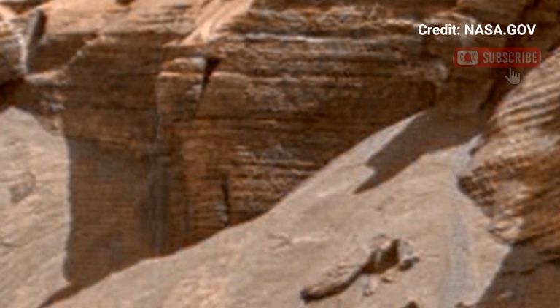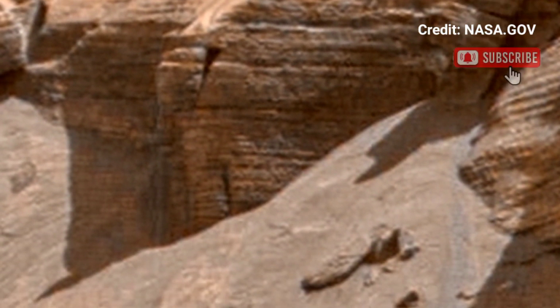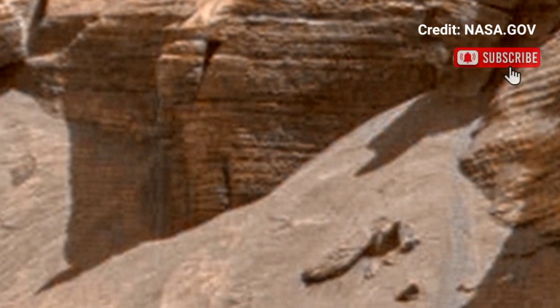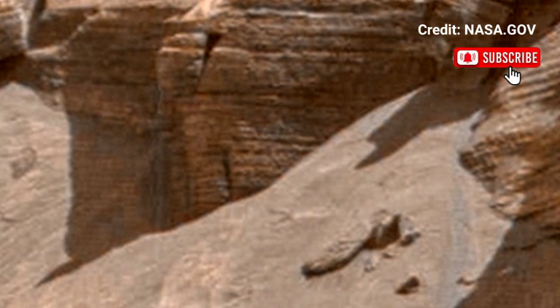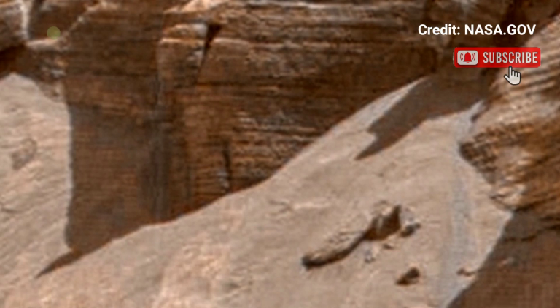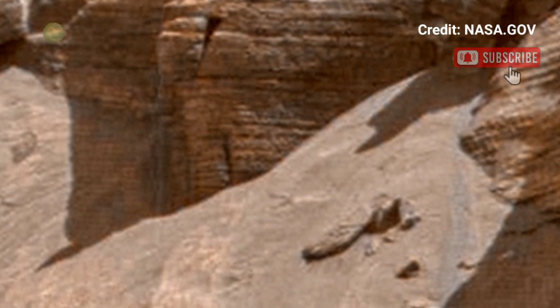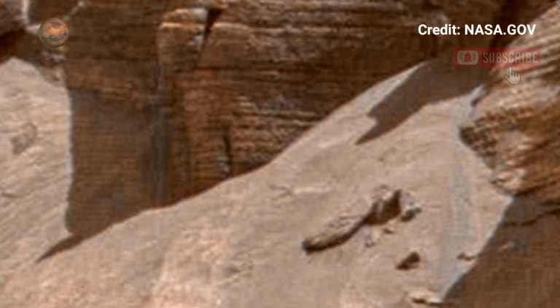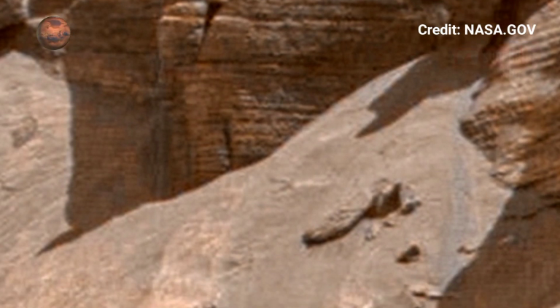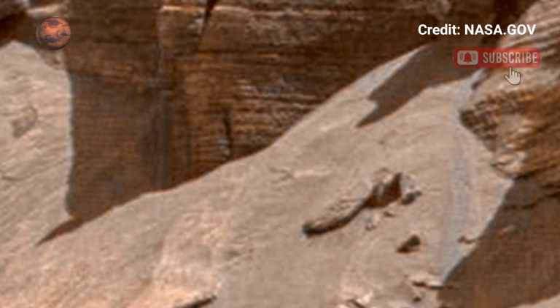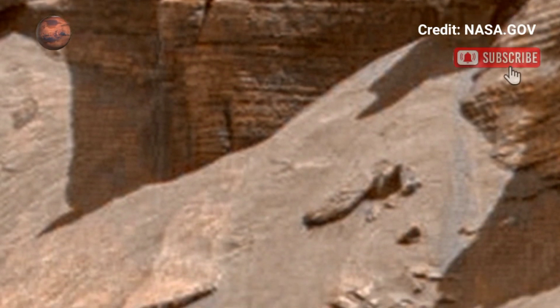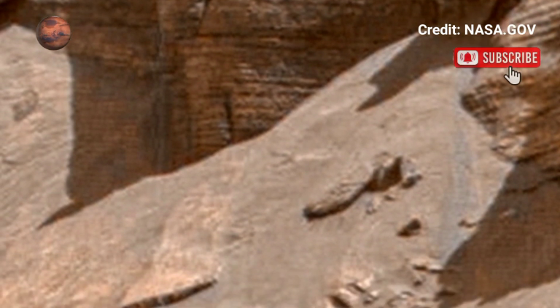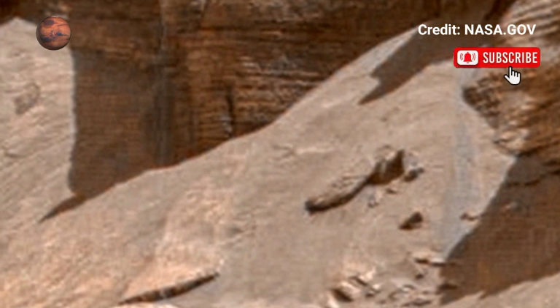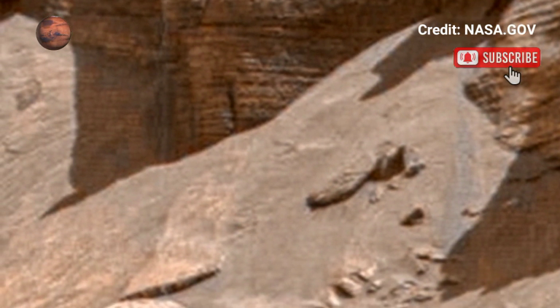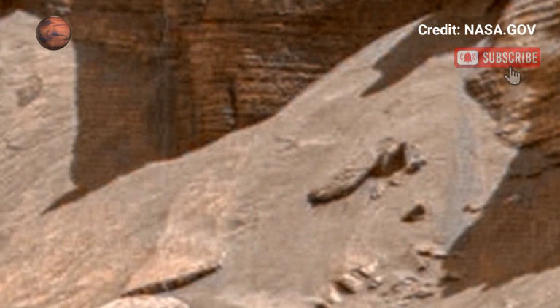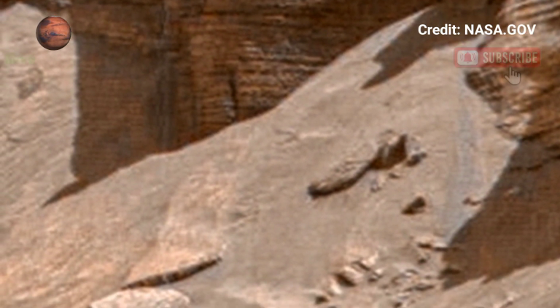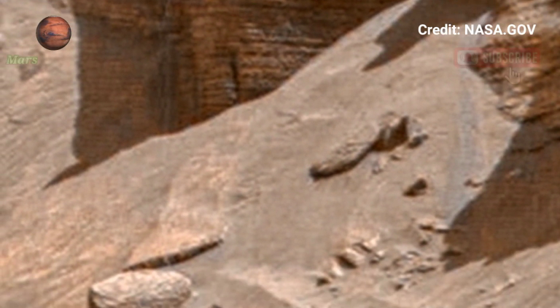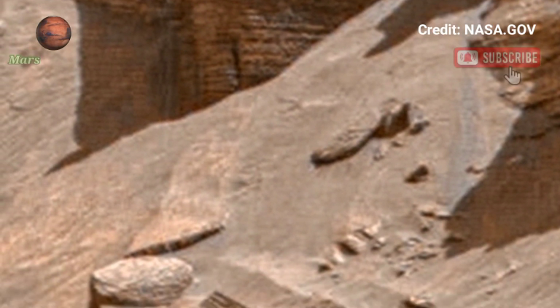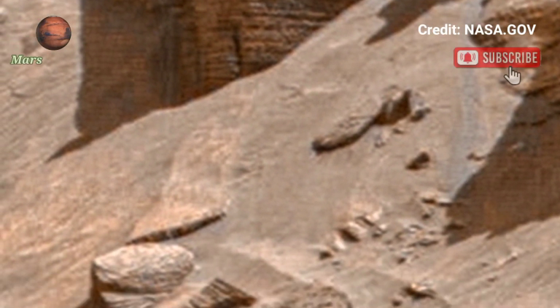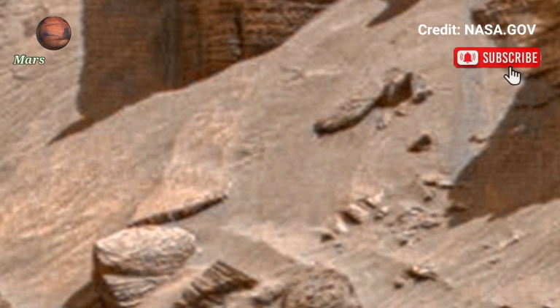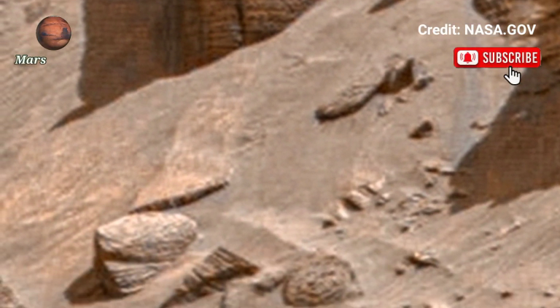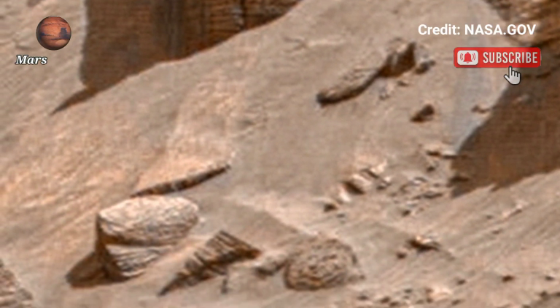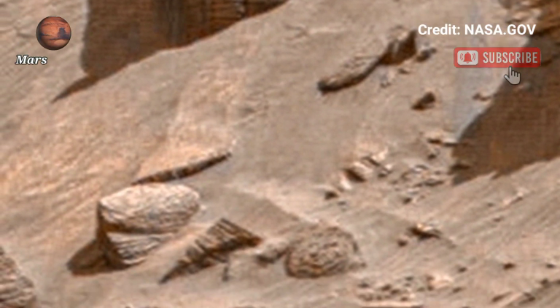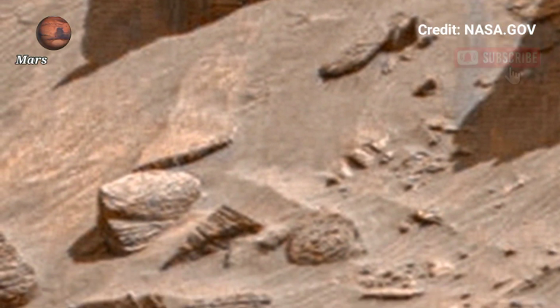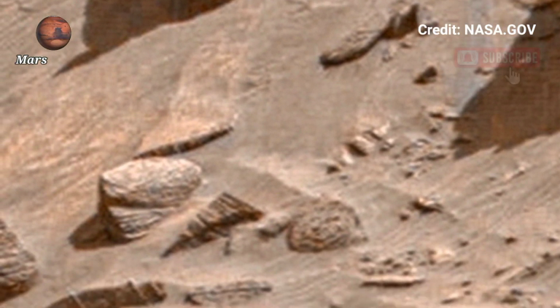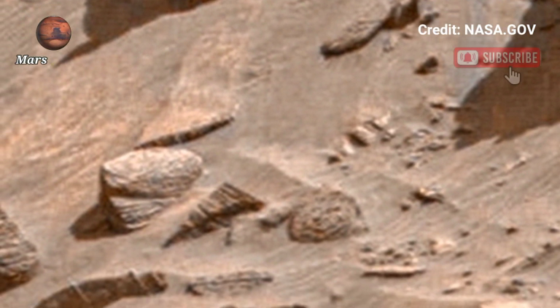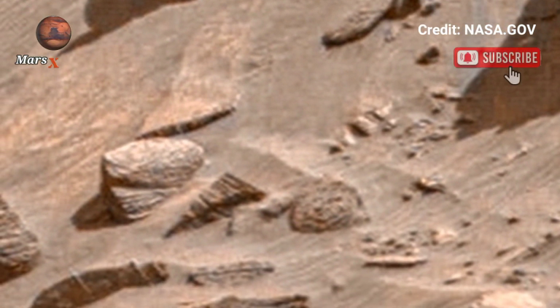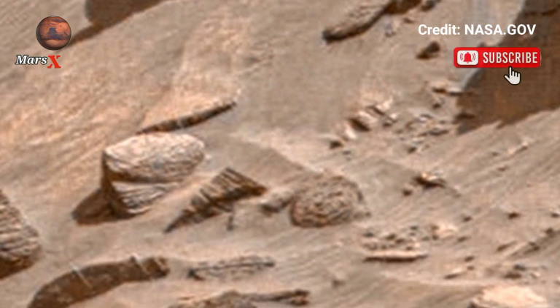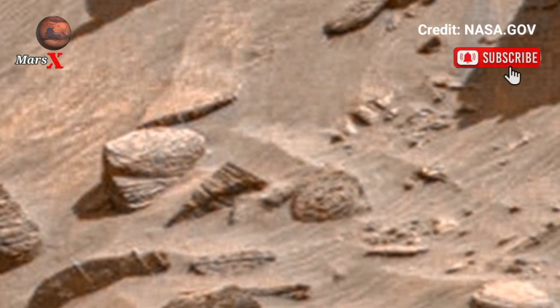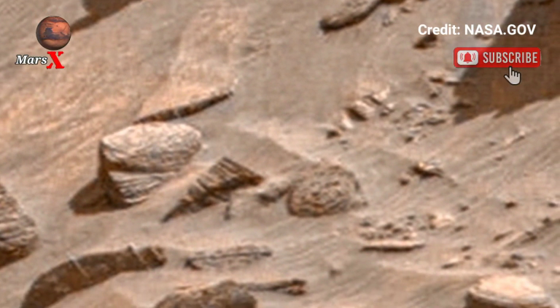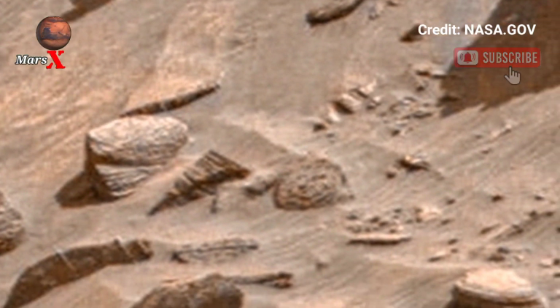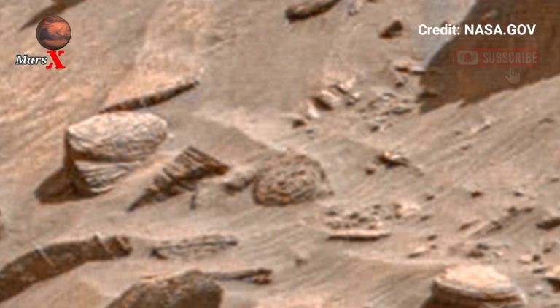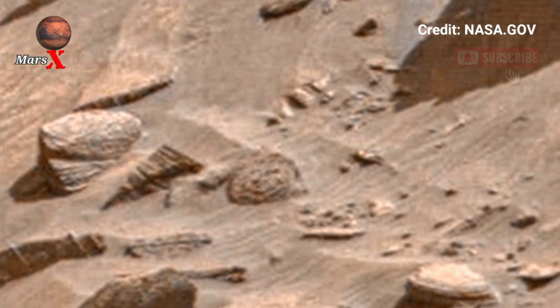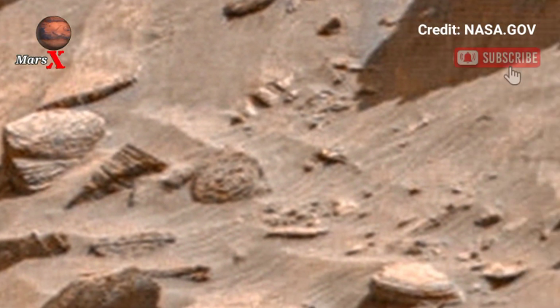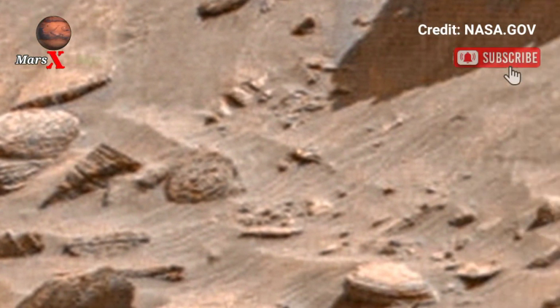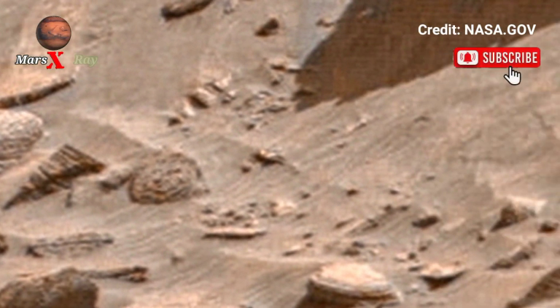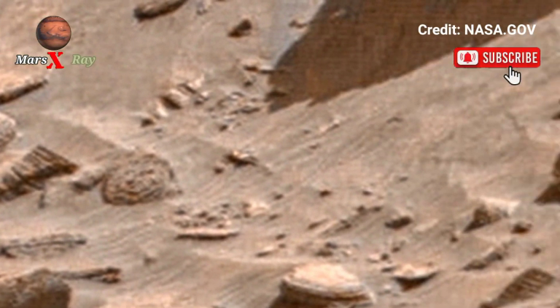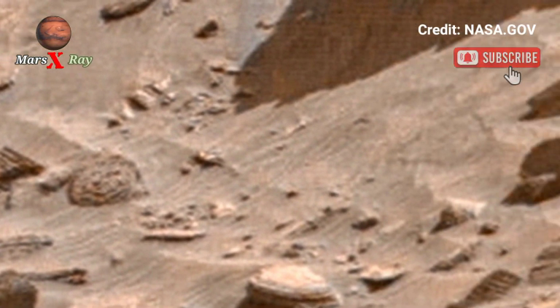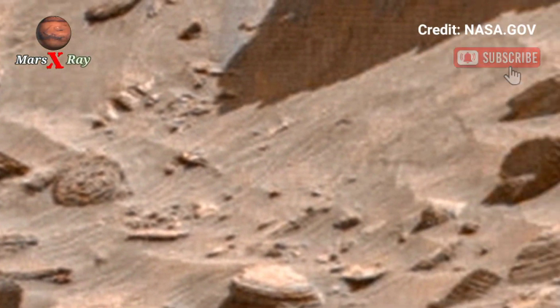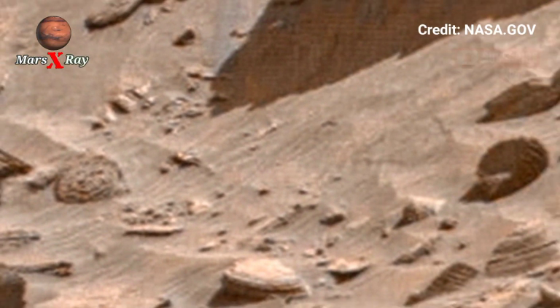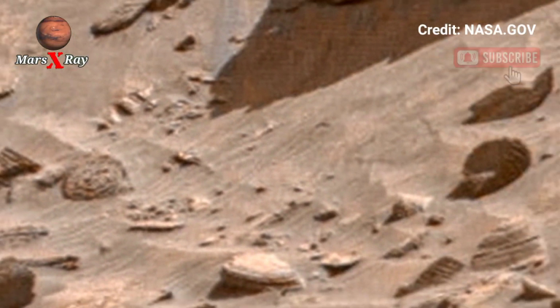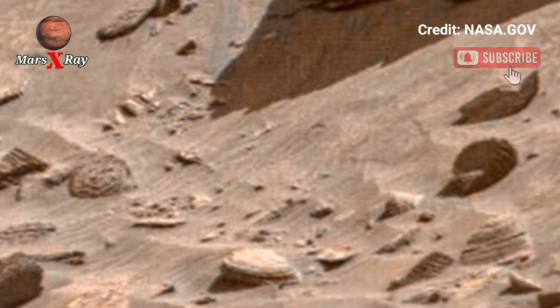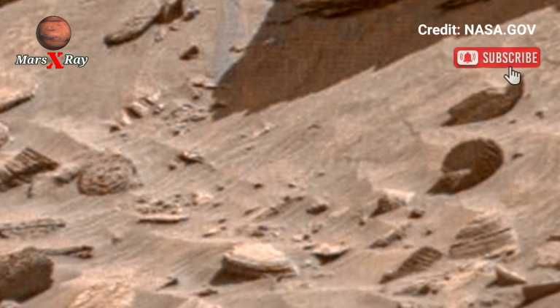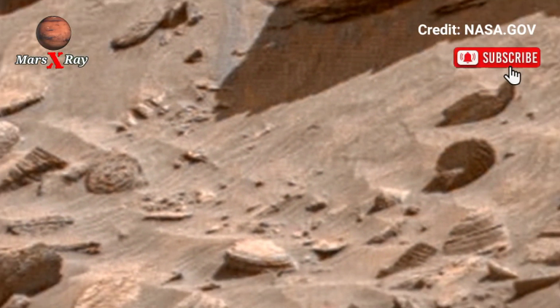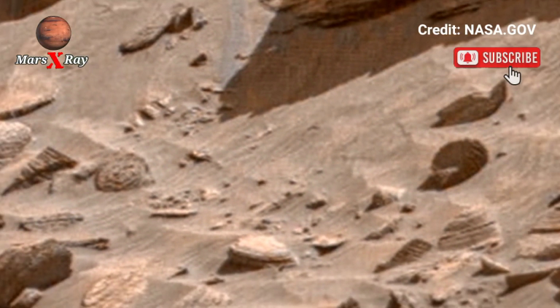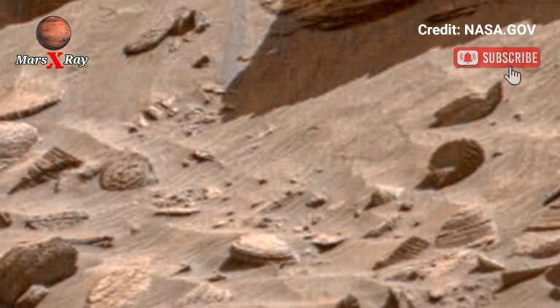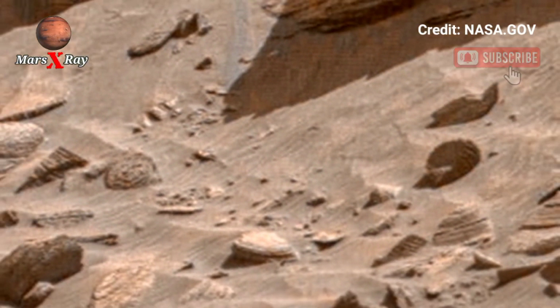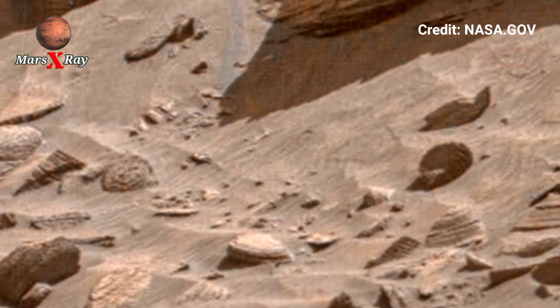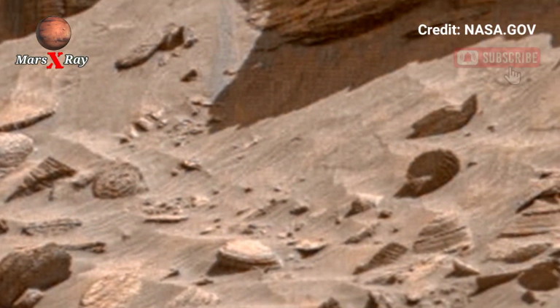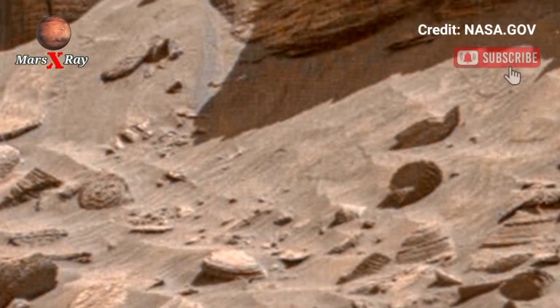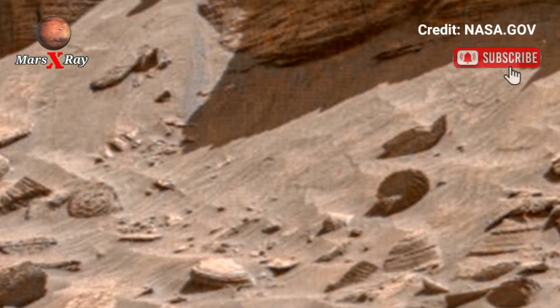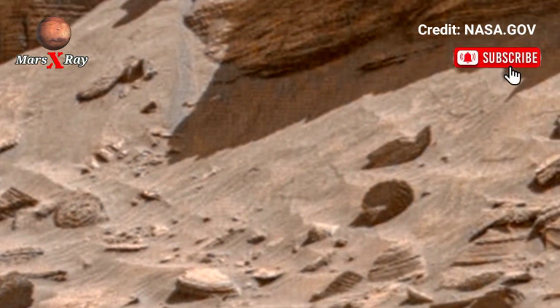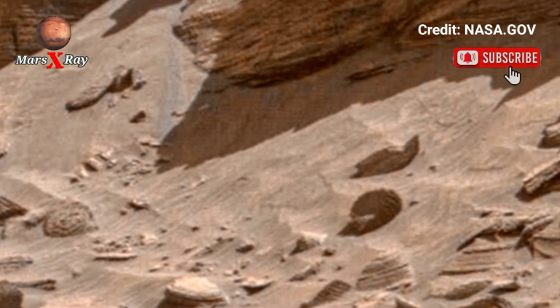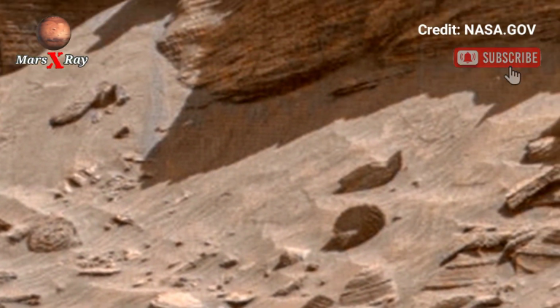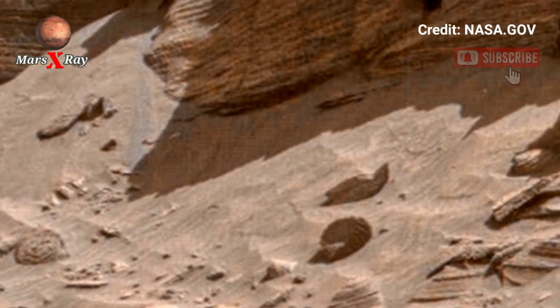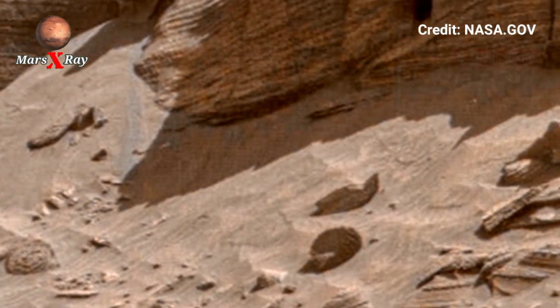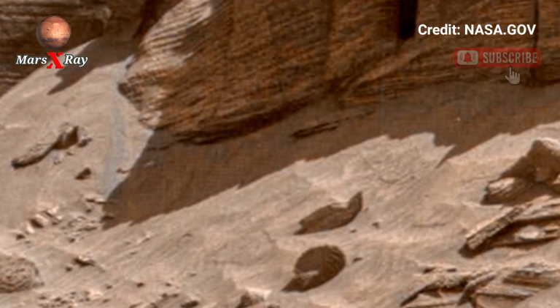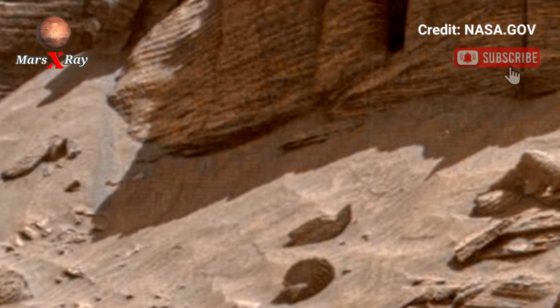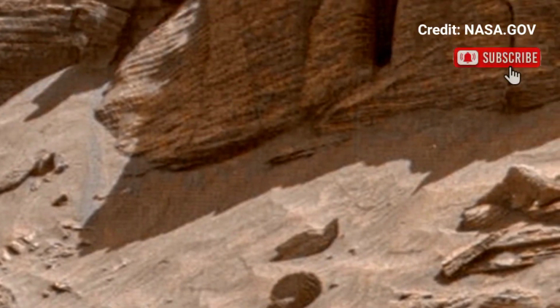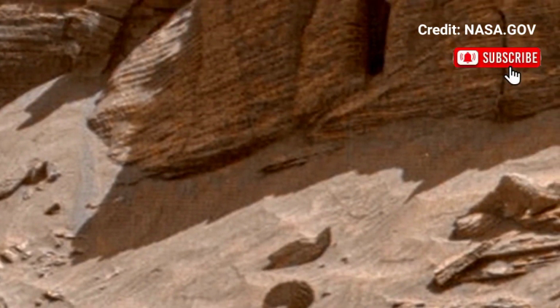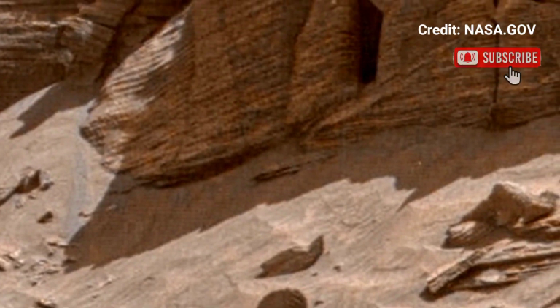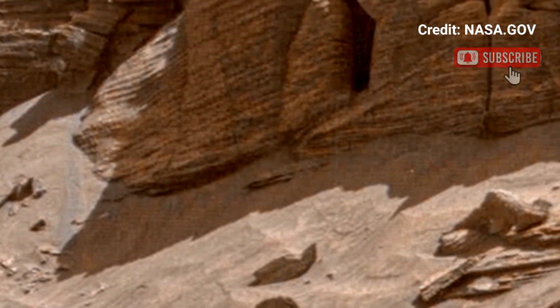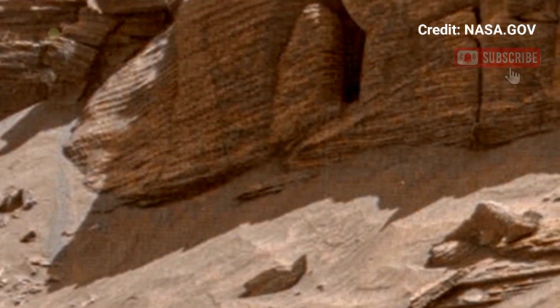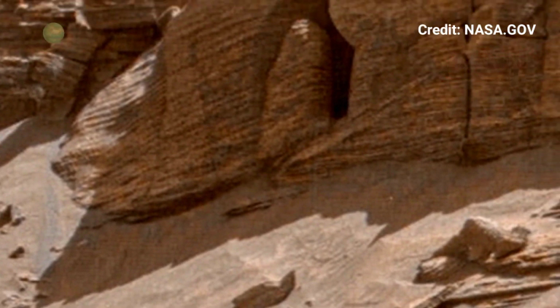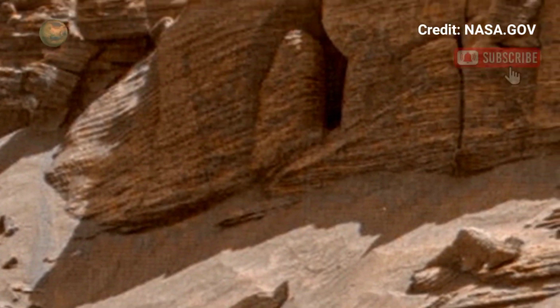And so mesmerizing. This is the ultimate space experience for all Mars enthusiasts.